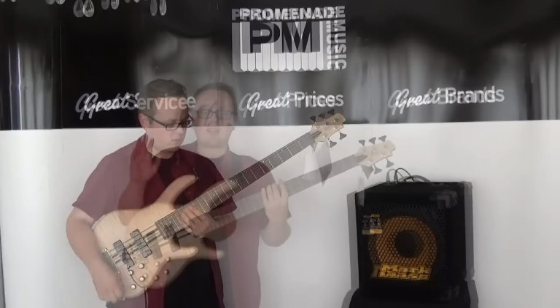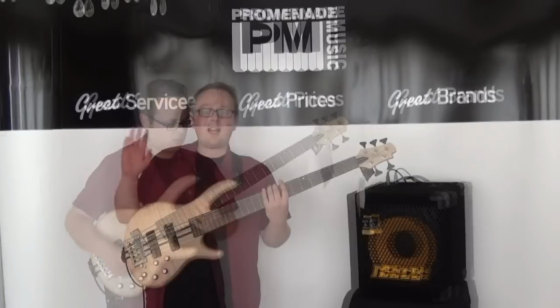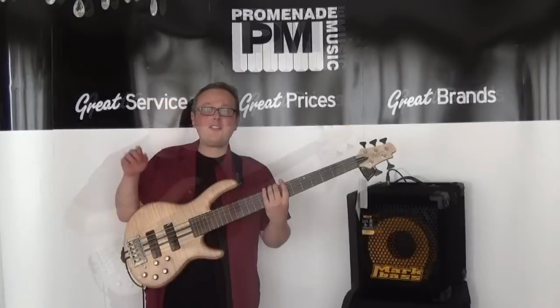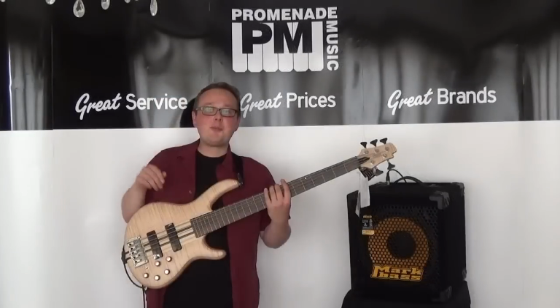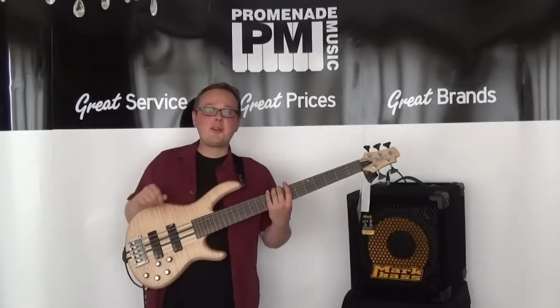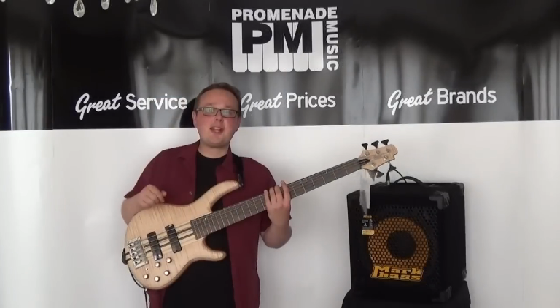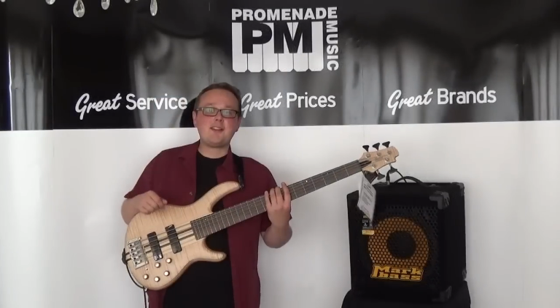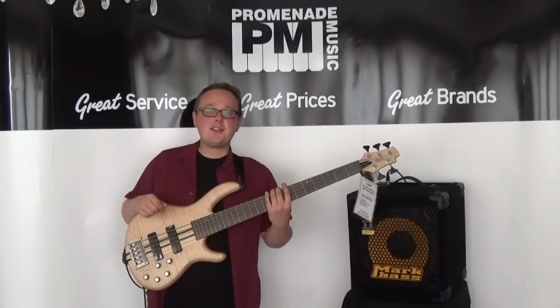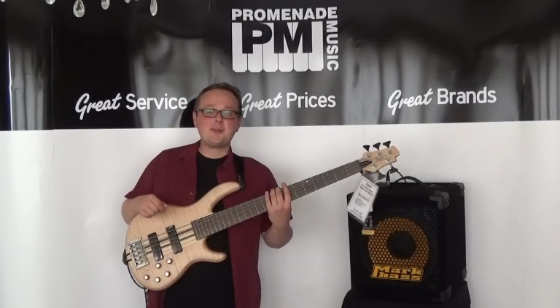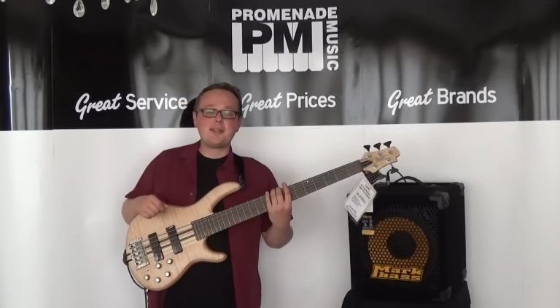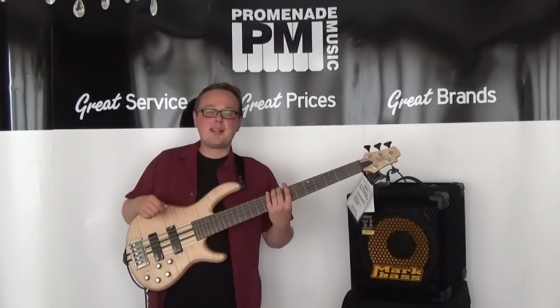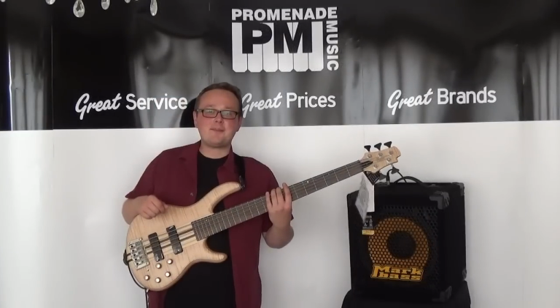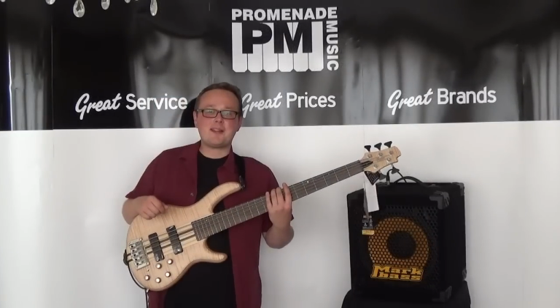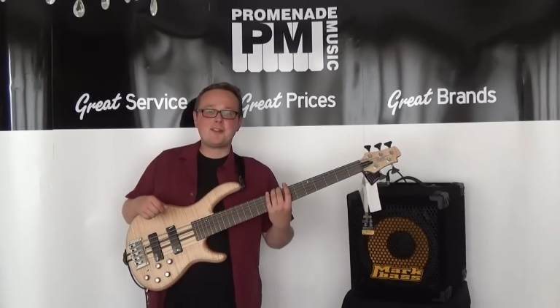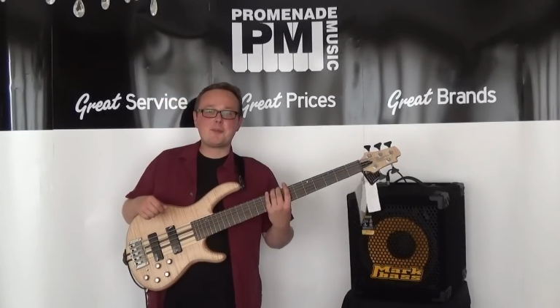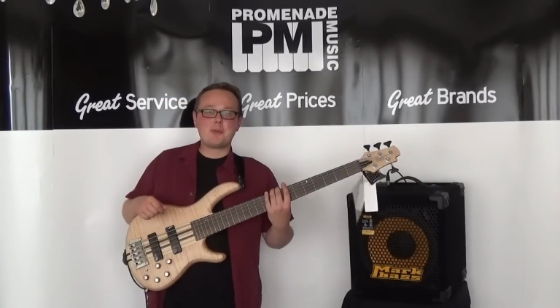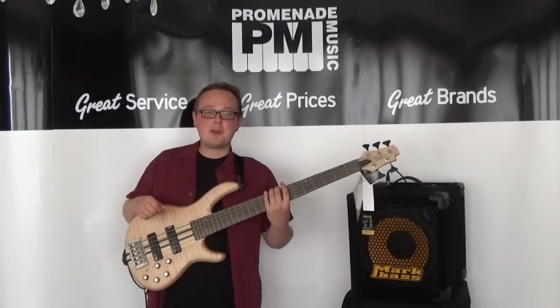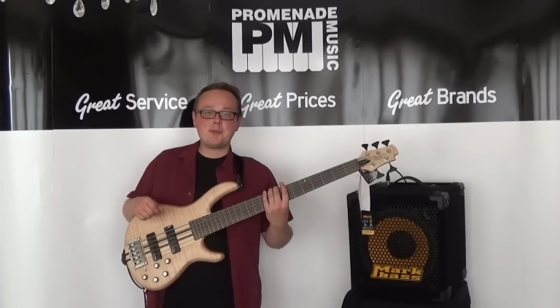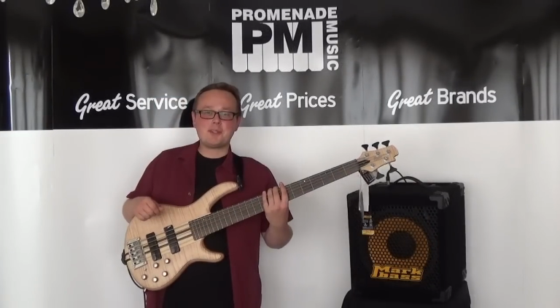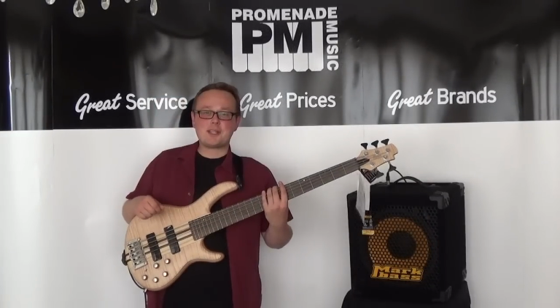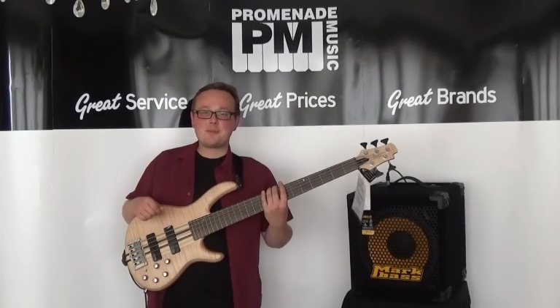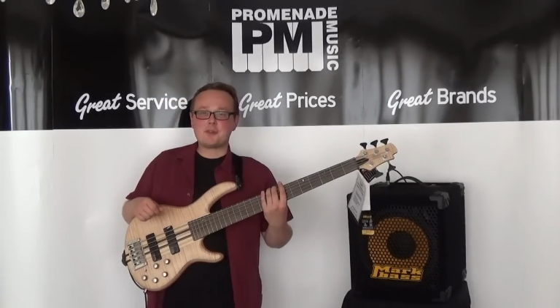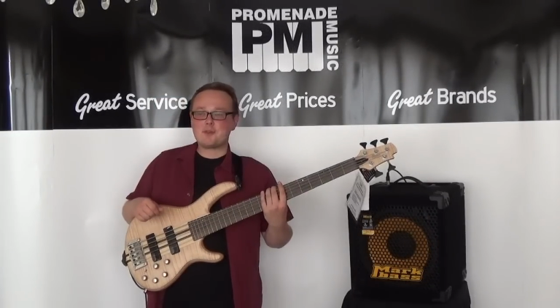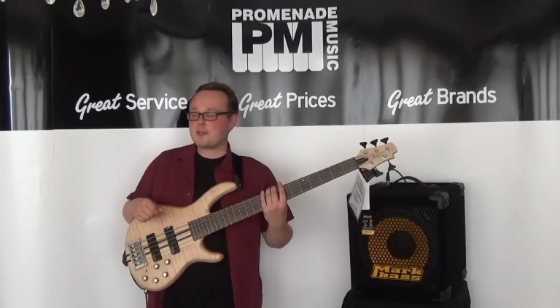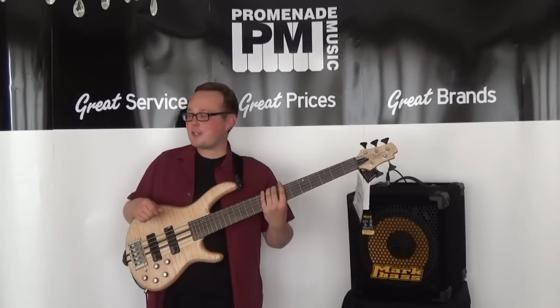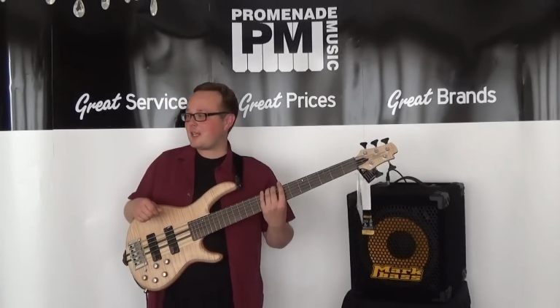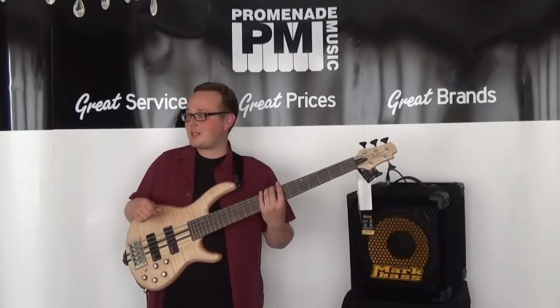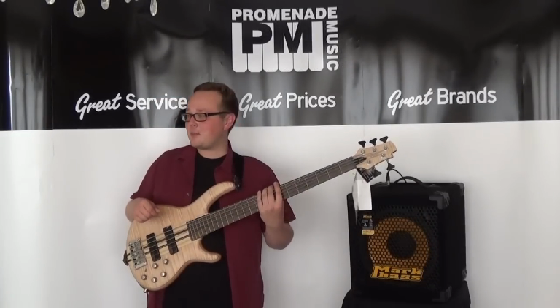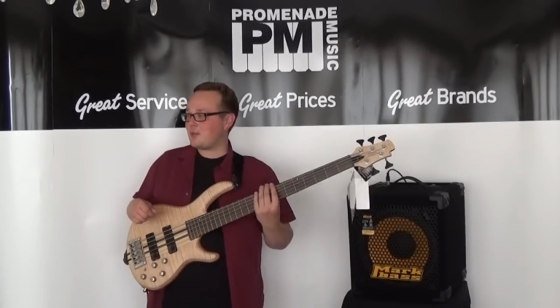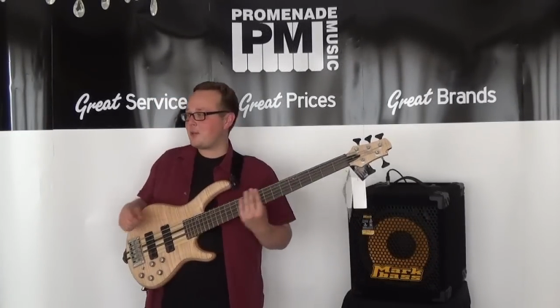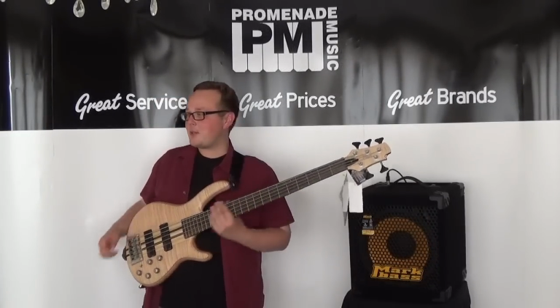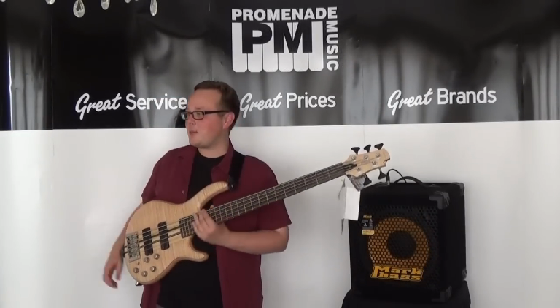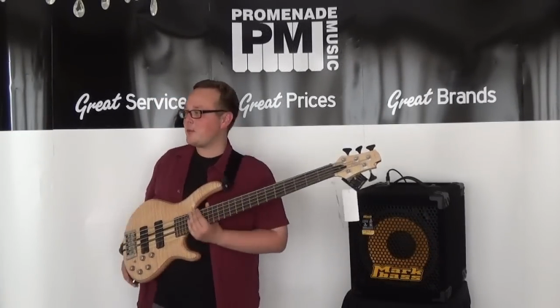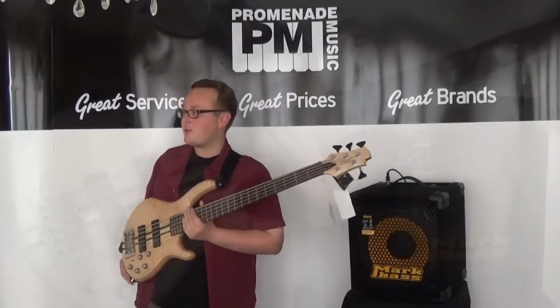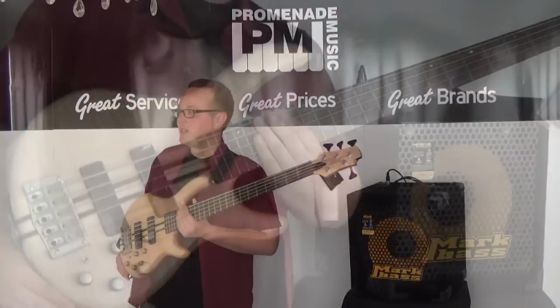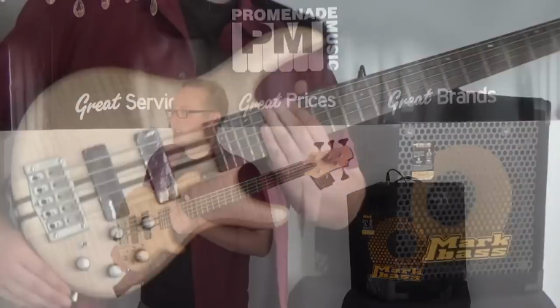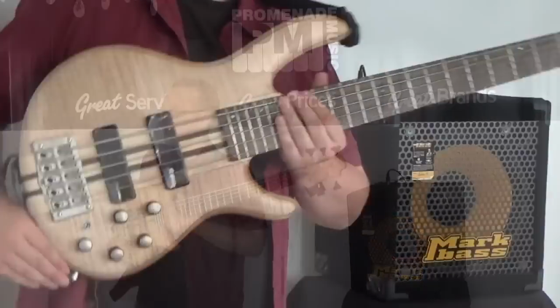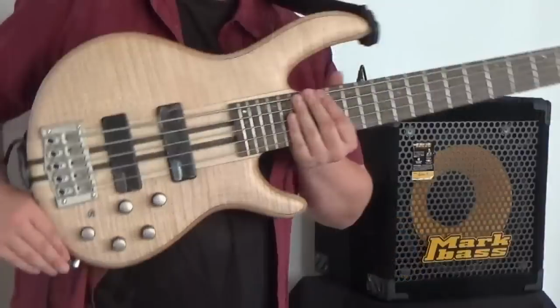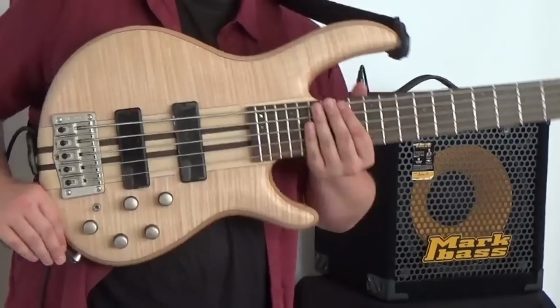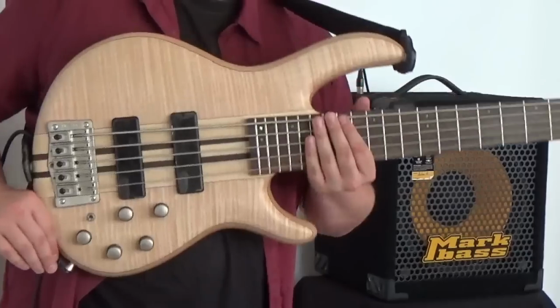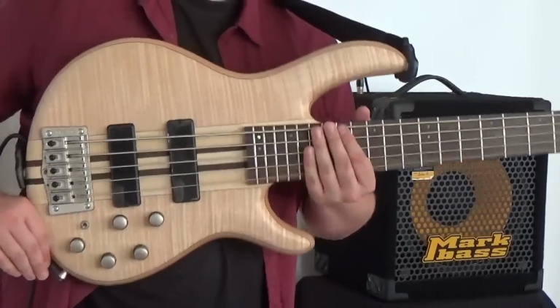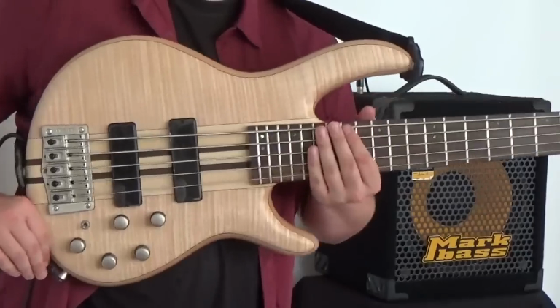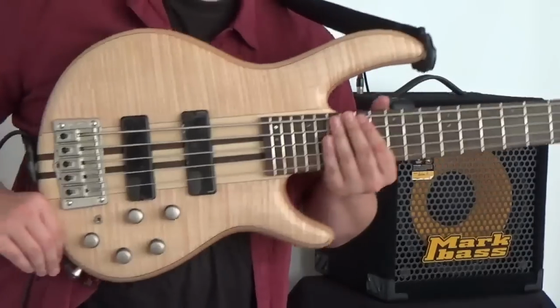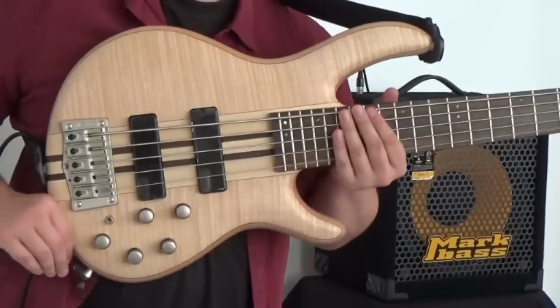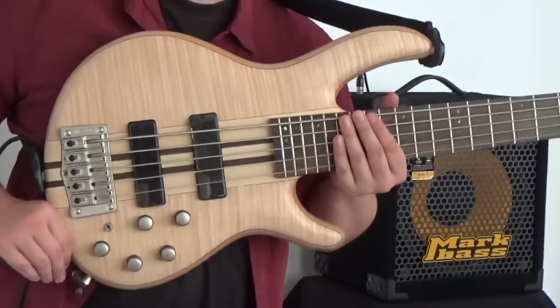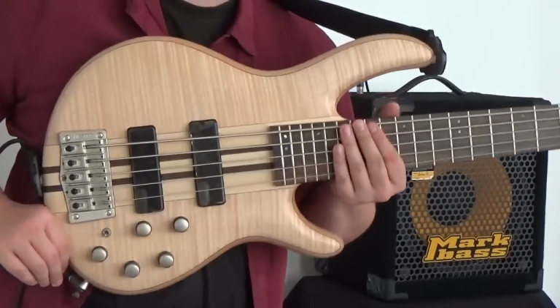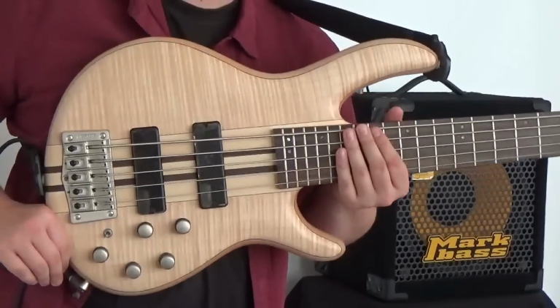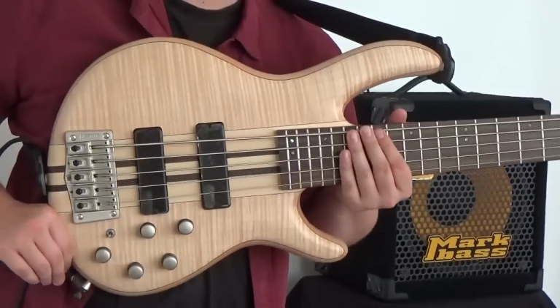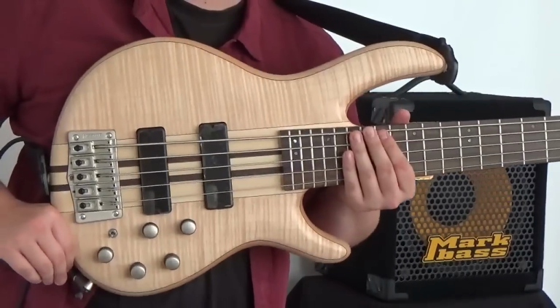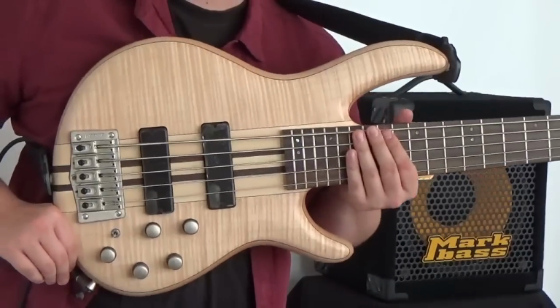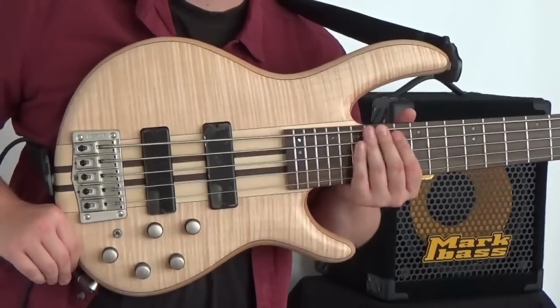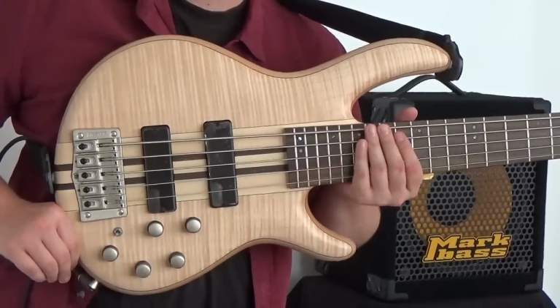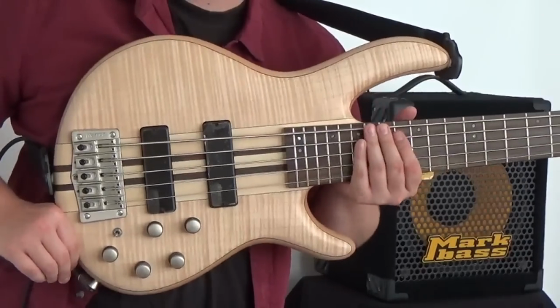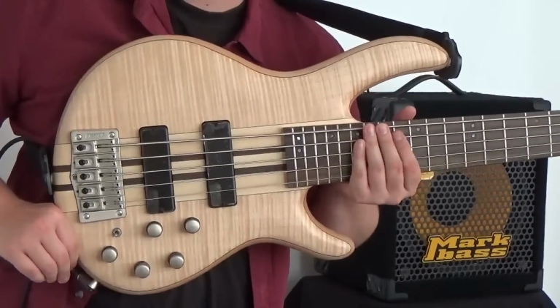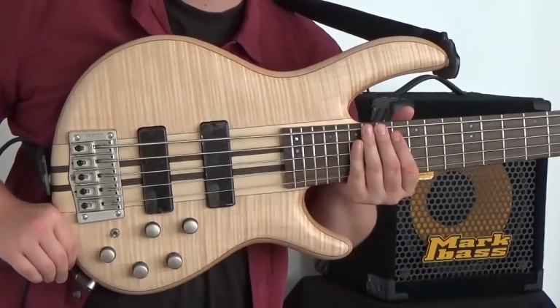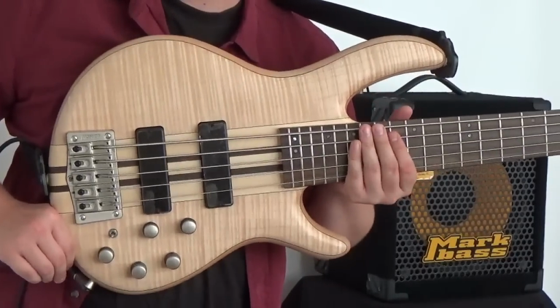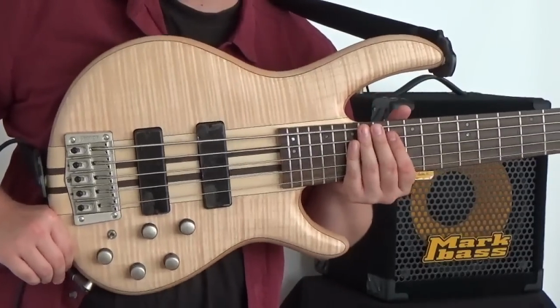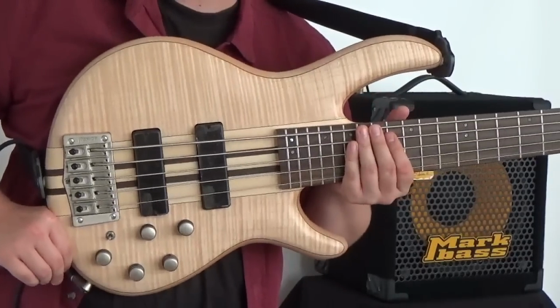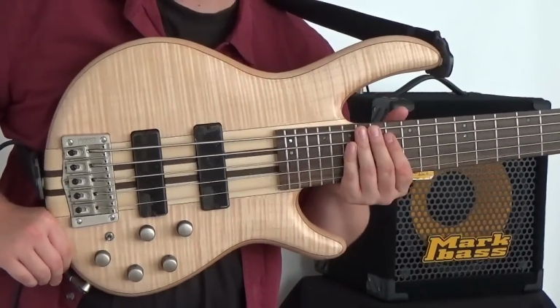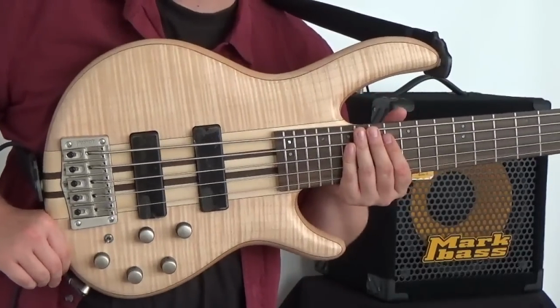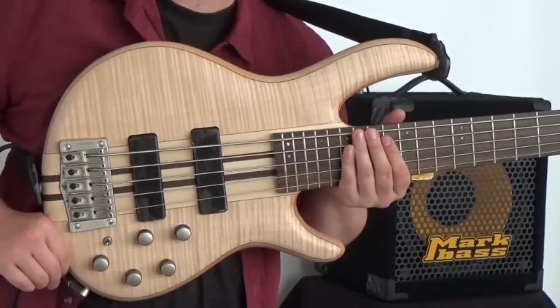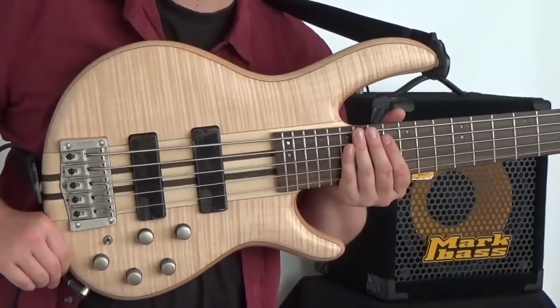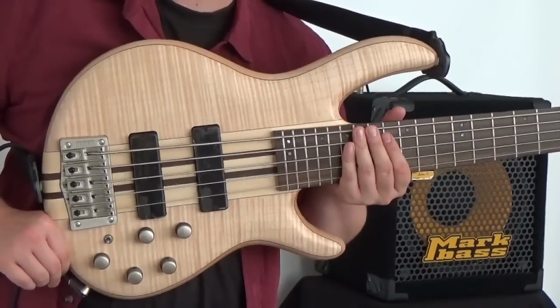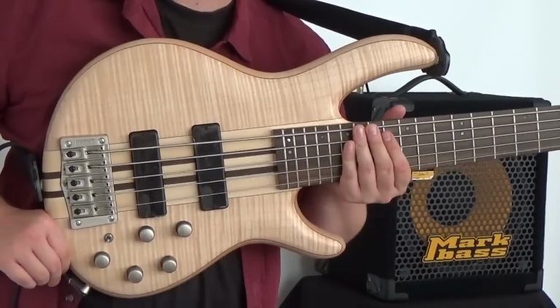Hi everybody, how are you doing? I'm down here at Promenade Music in Morecambe once again to bring you a demo of this incredibly good value-for-money Cort A5 bass.